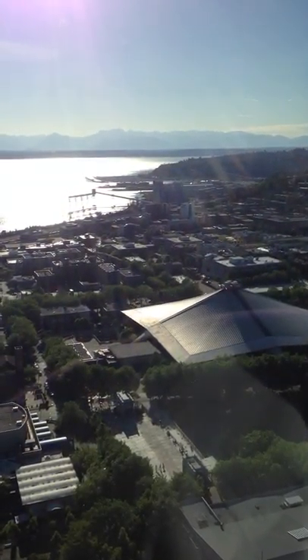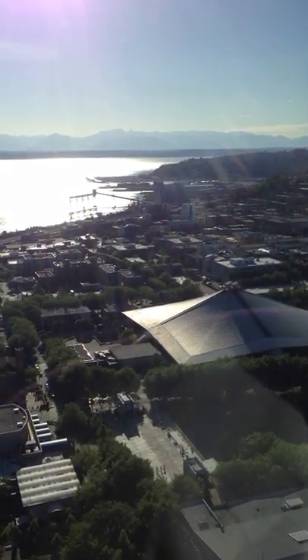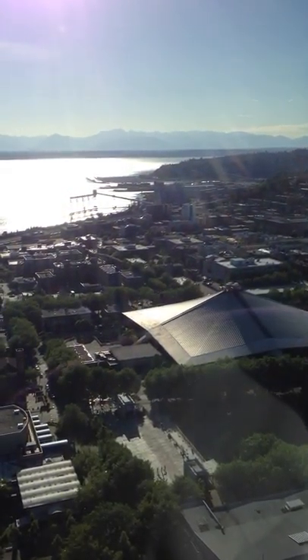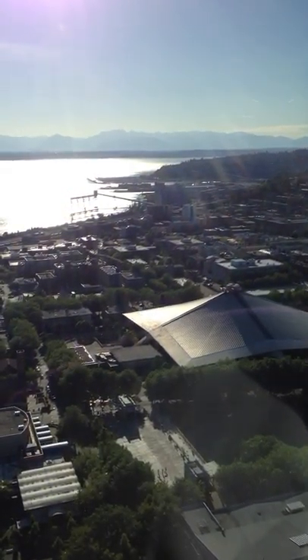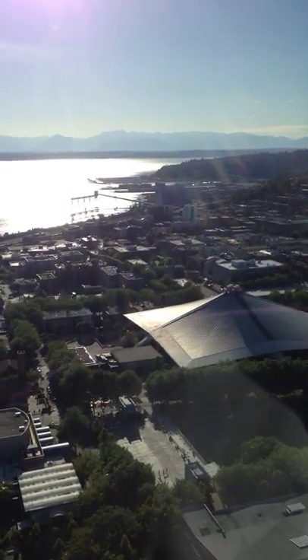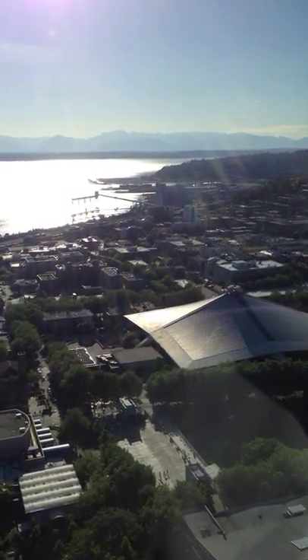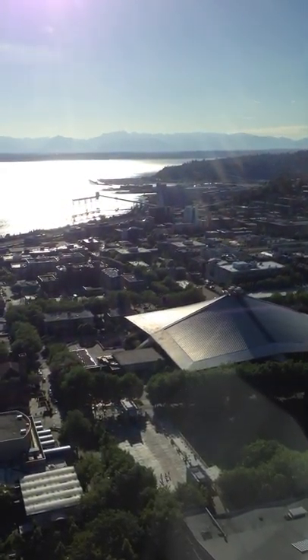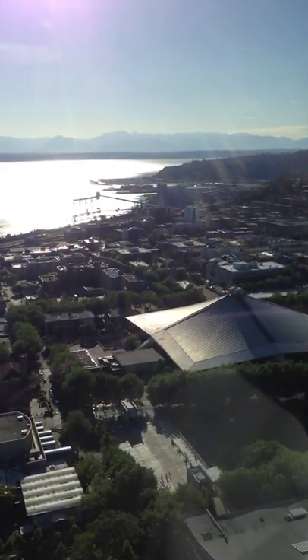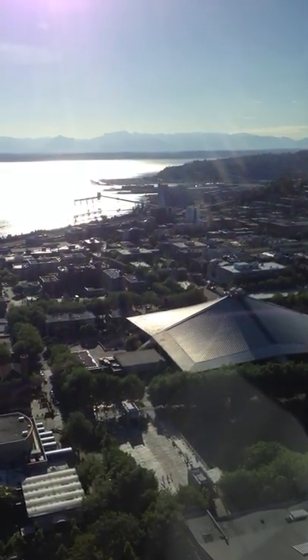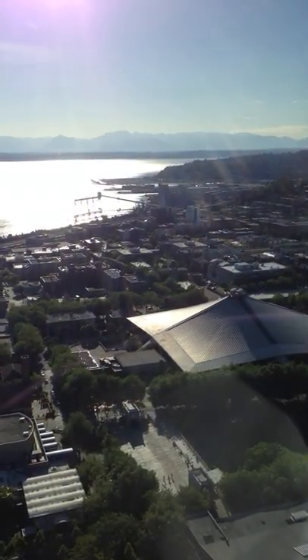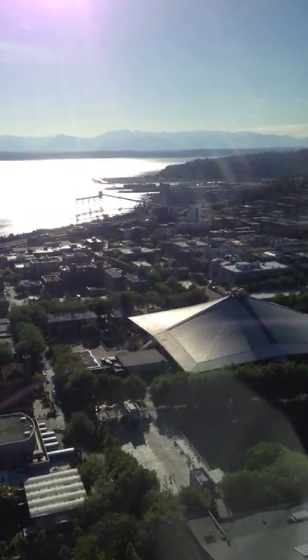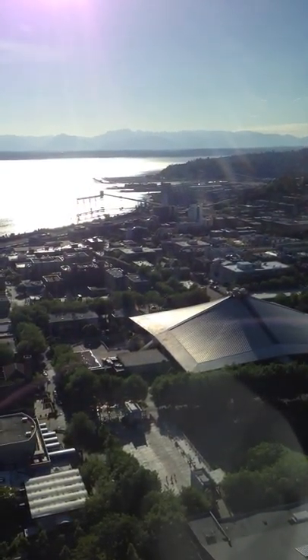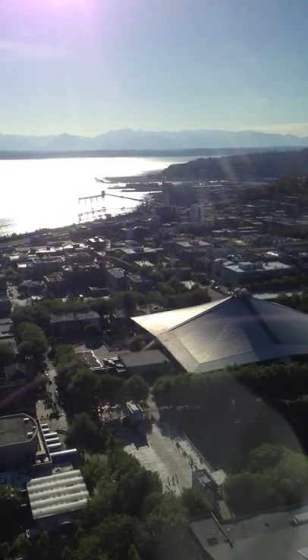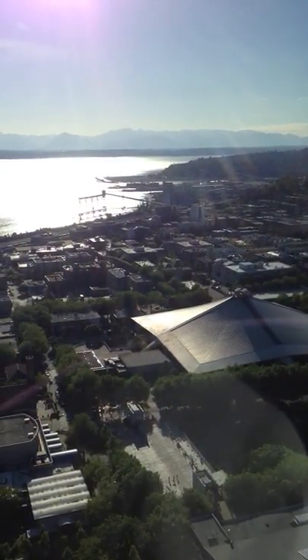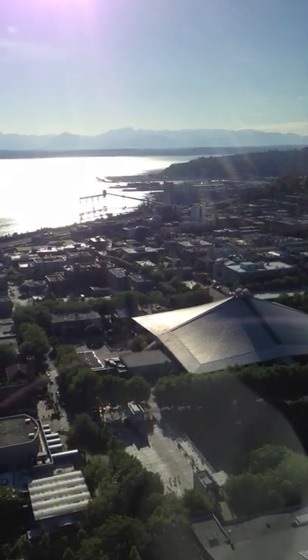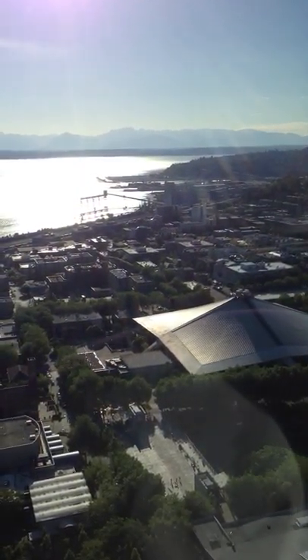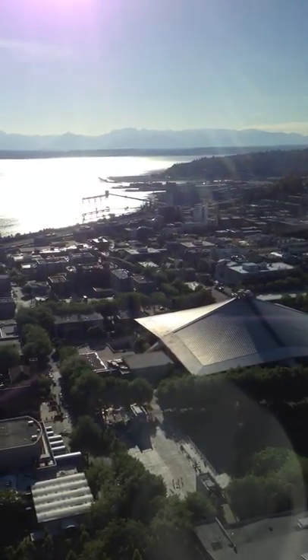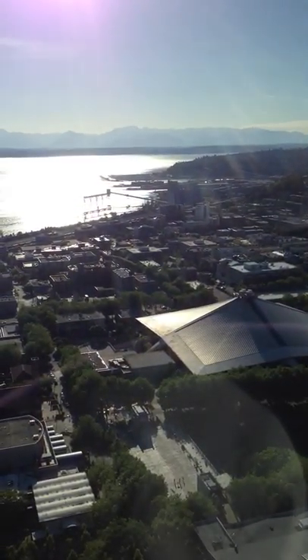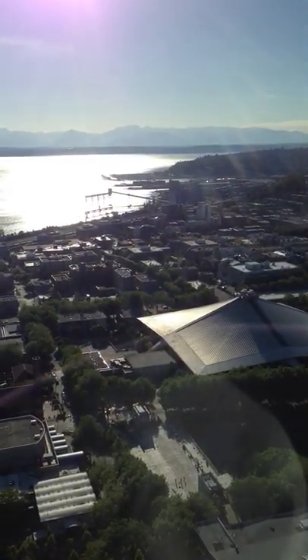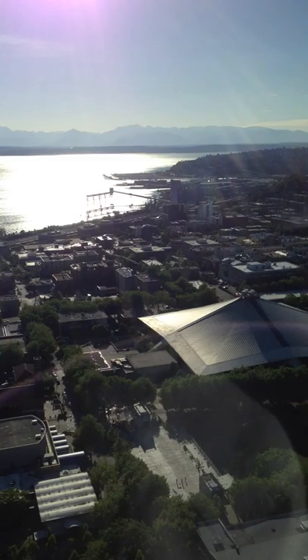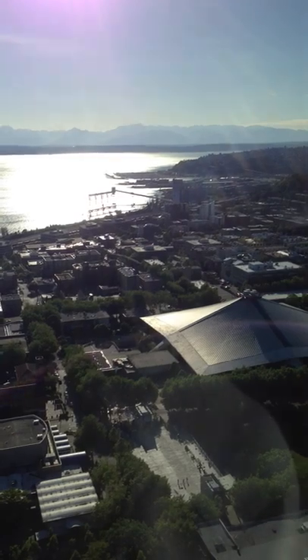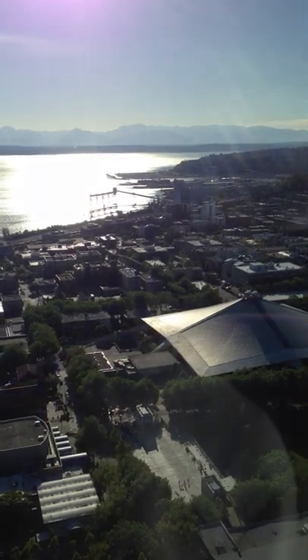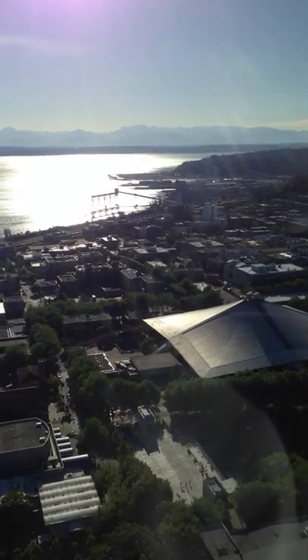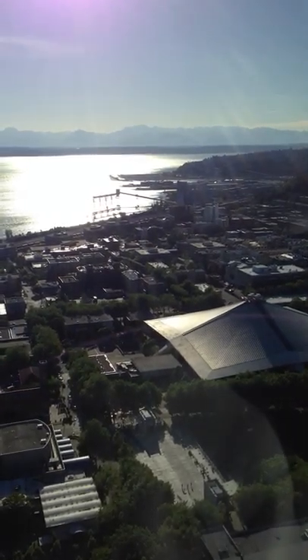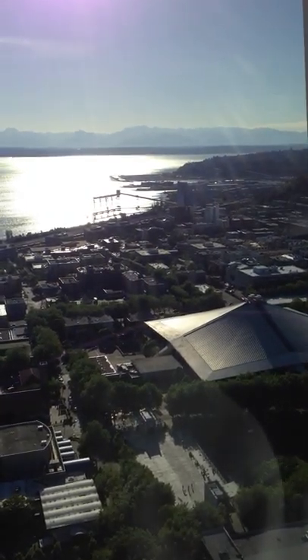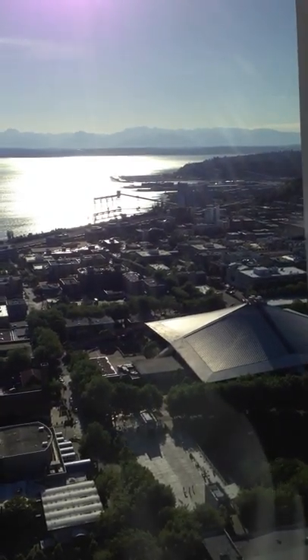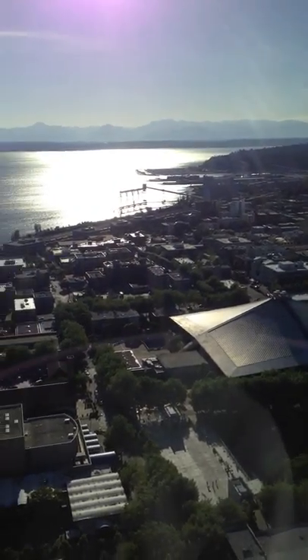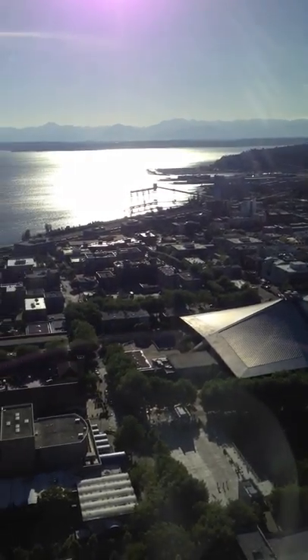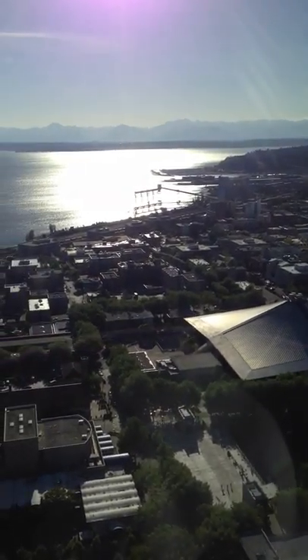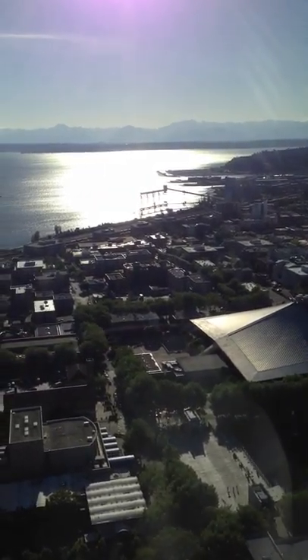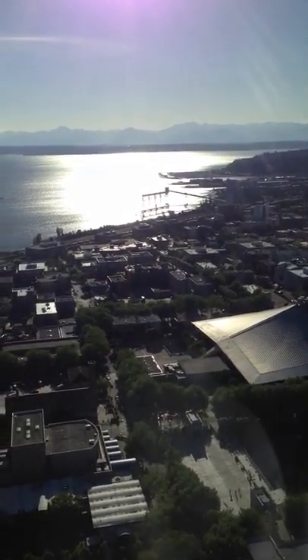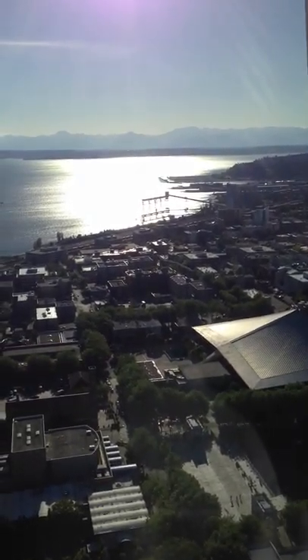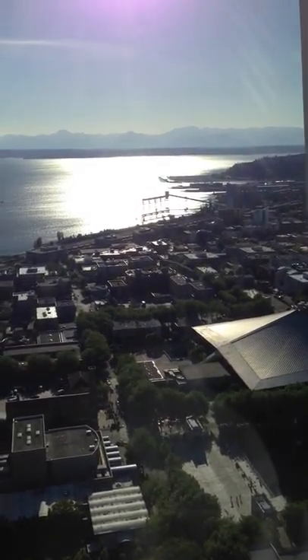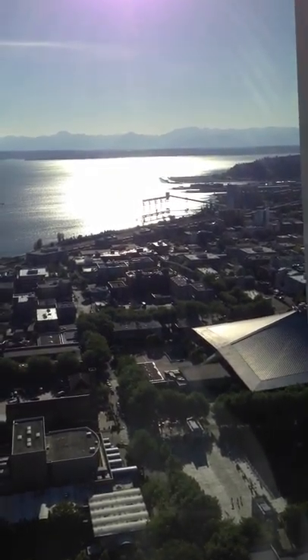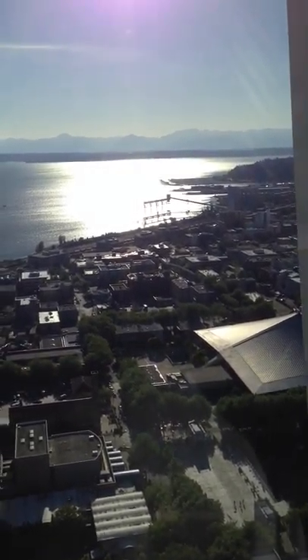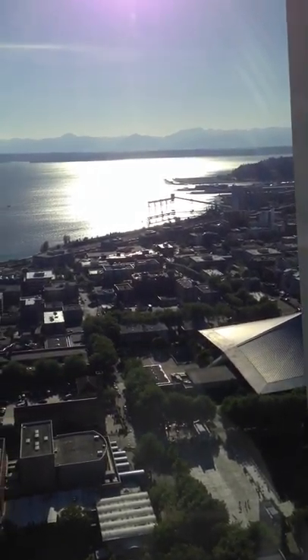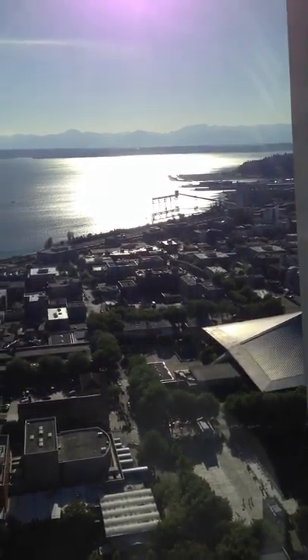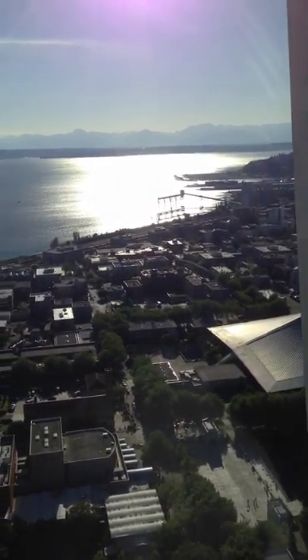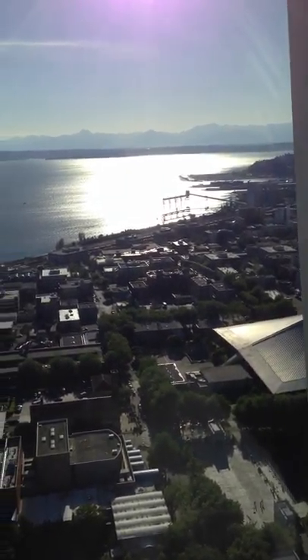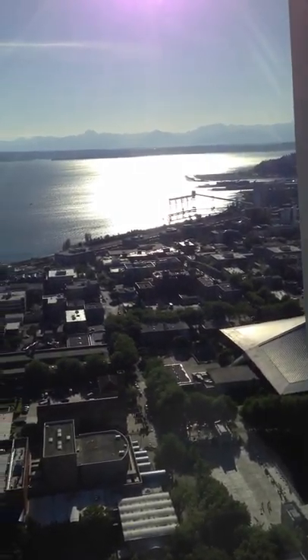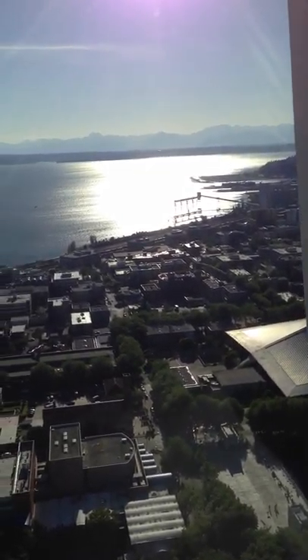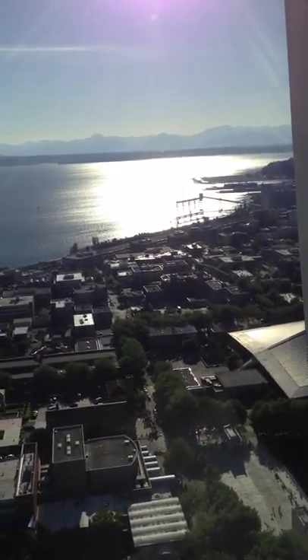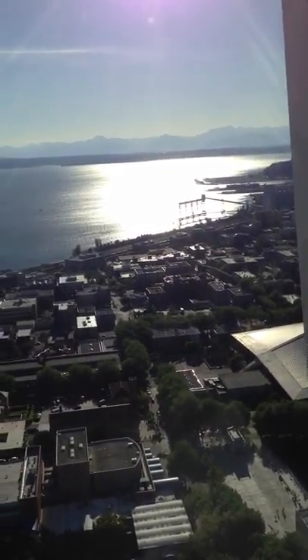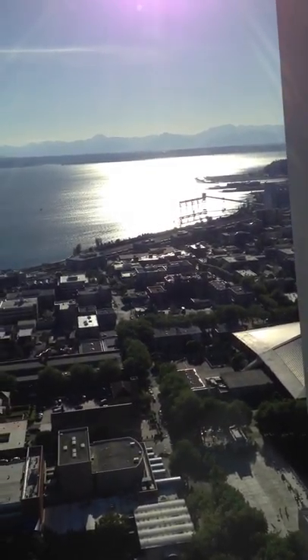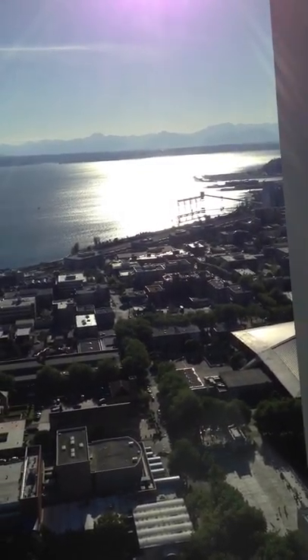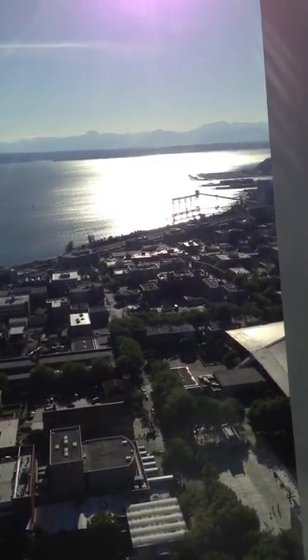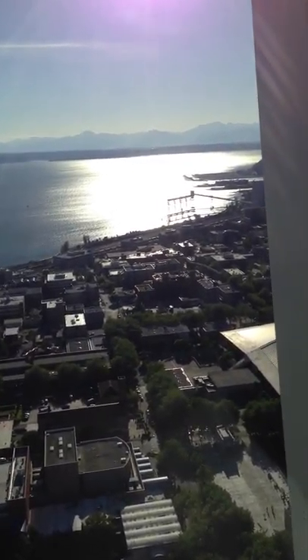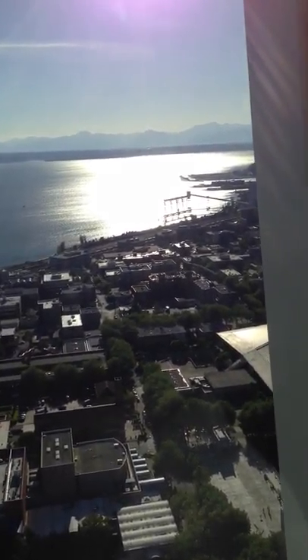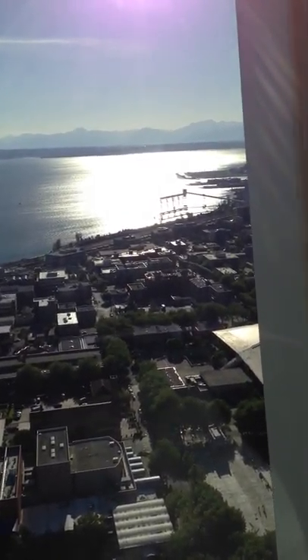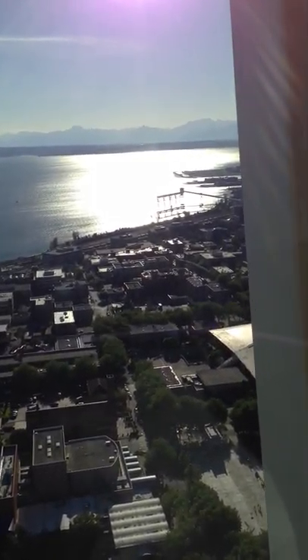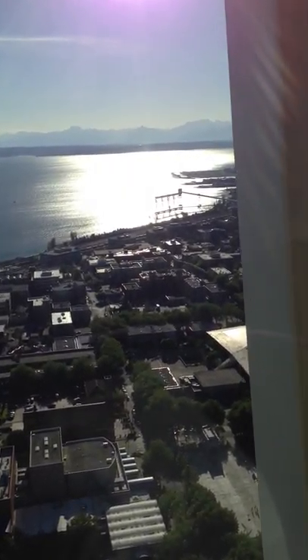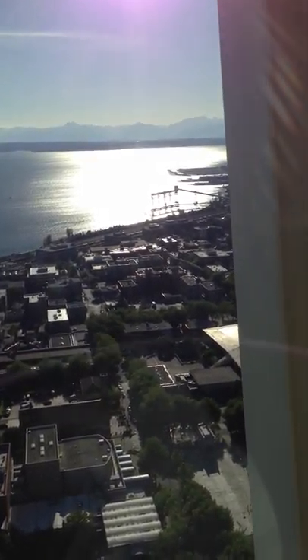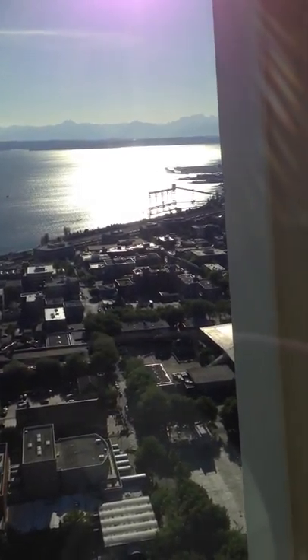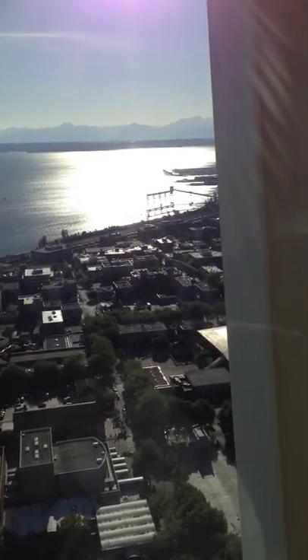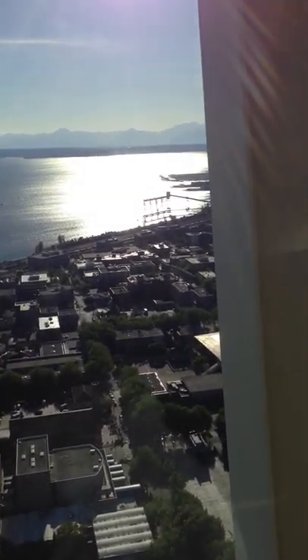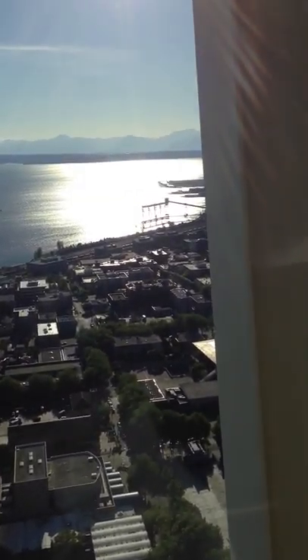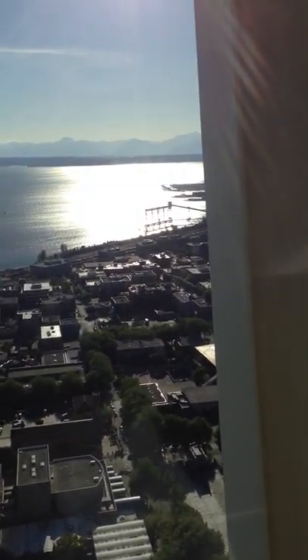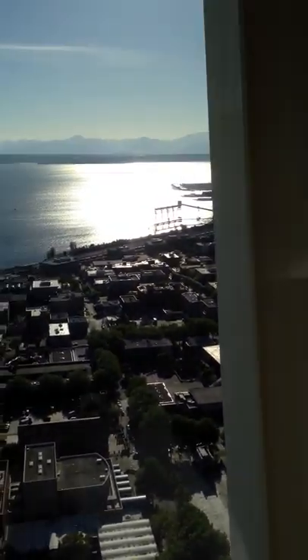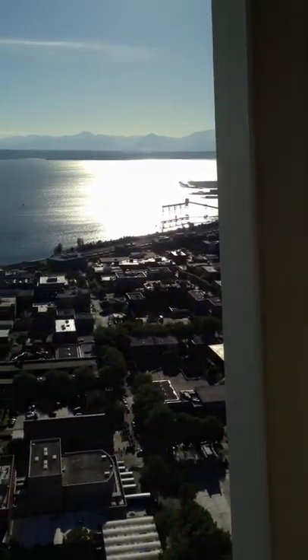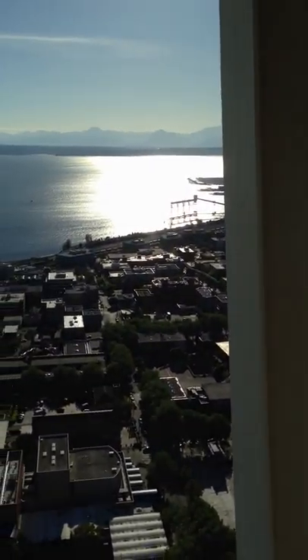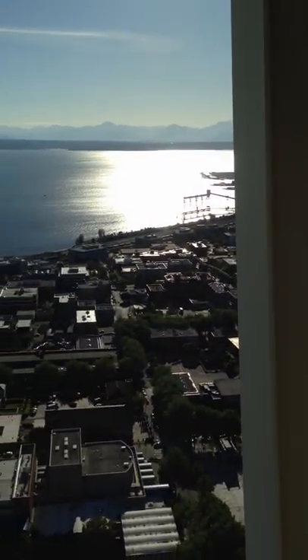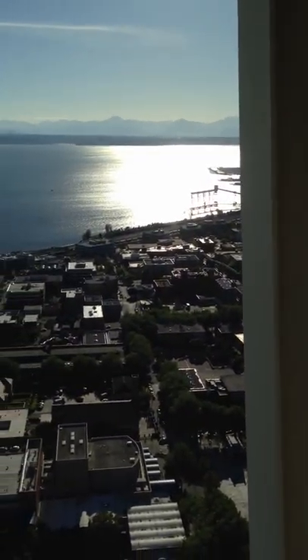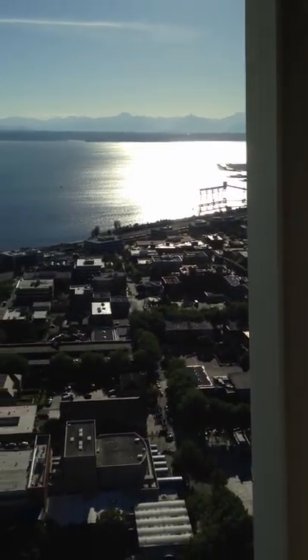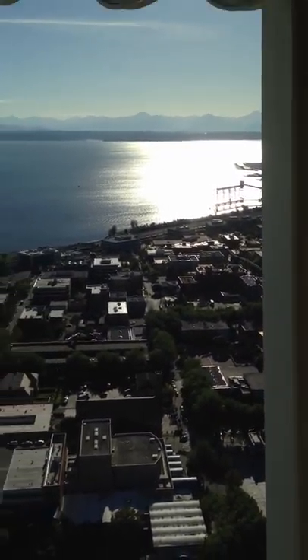To your left, you're going to be able to see Mount Rainier behind downtown Seattle. It's going to be to the south — it's only viewable about 110 days out of the year.